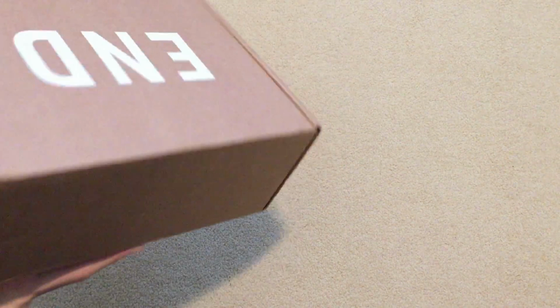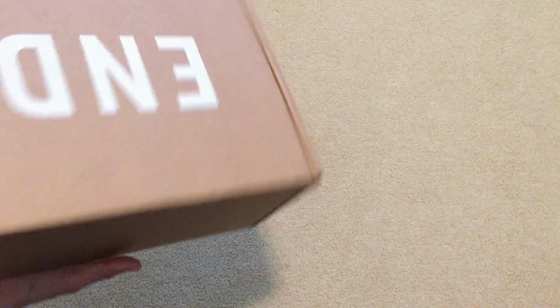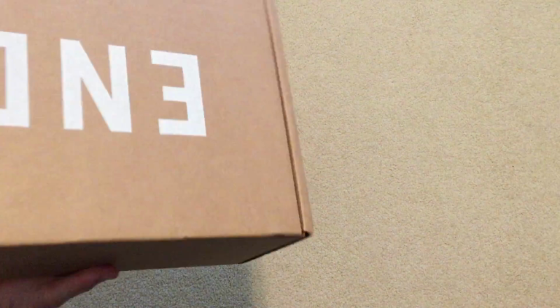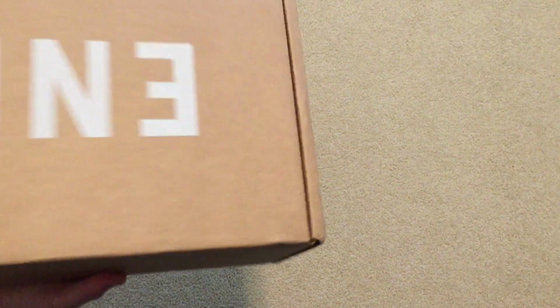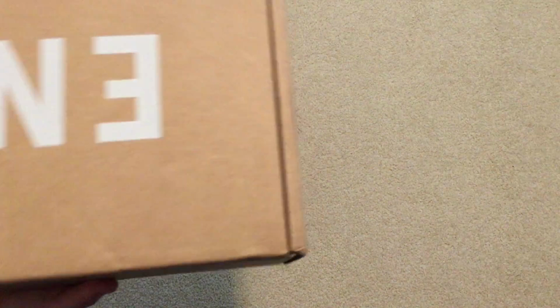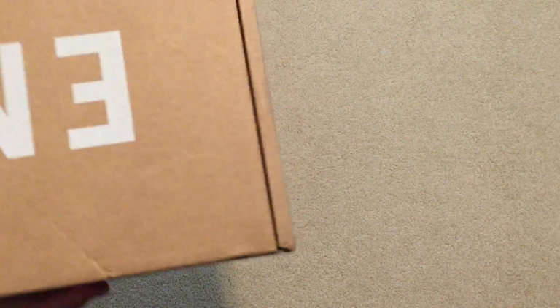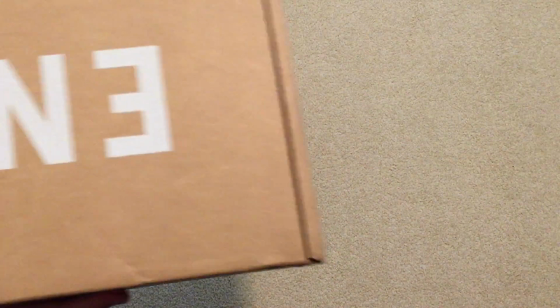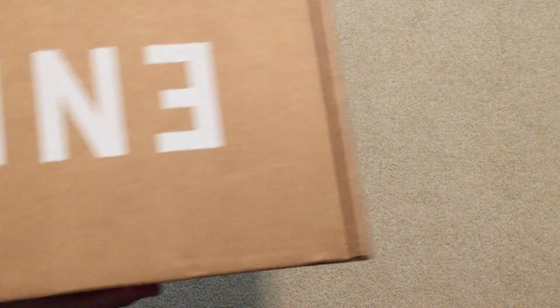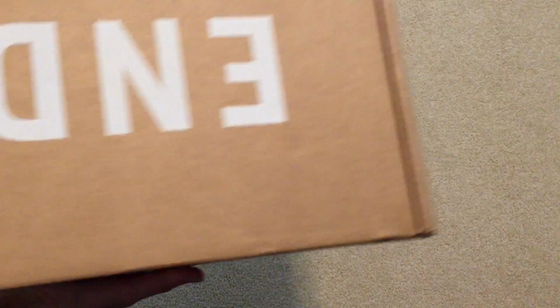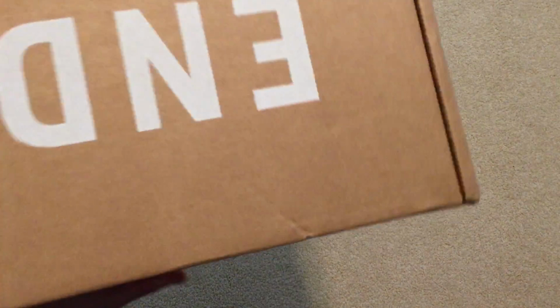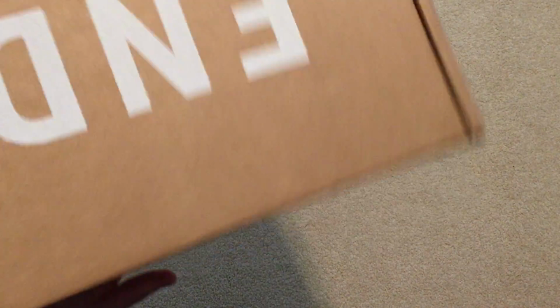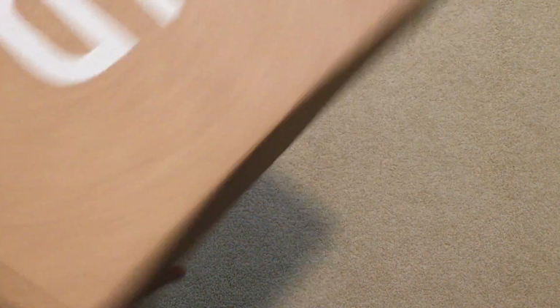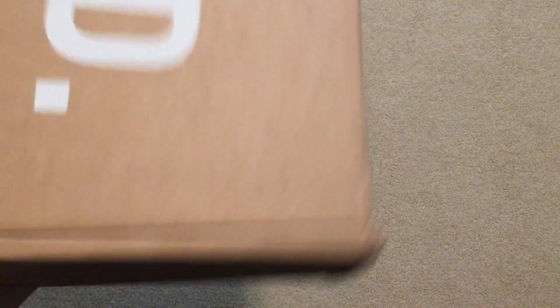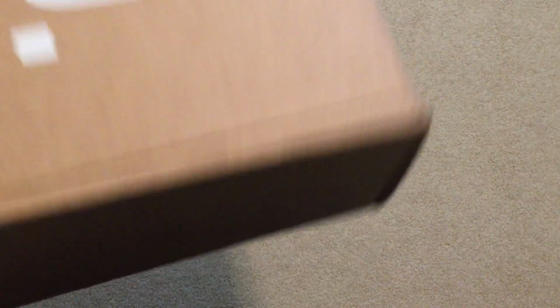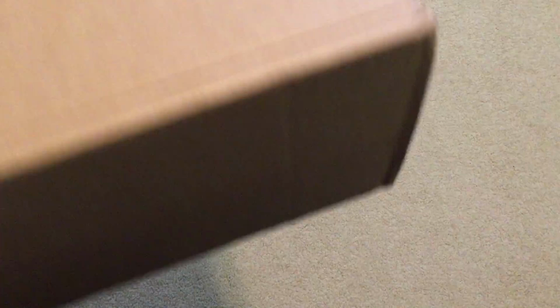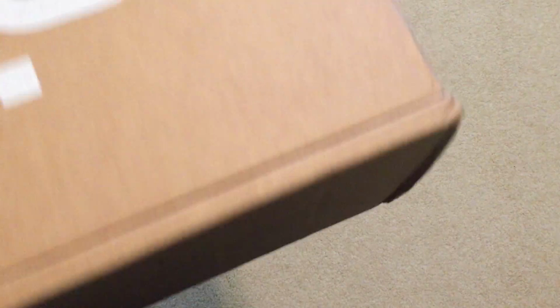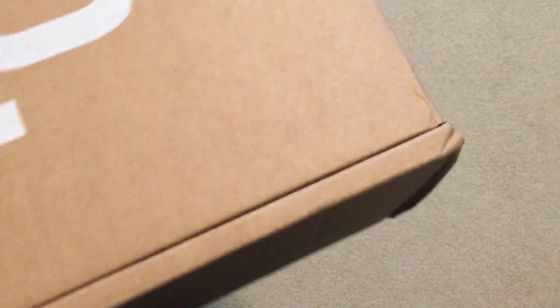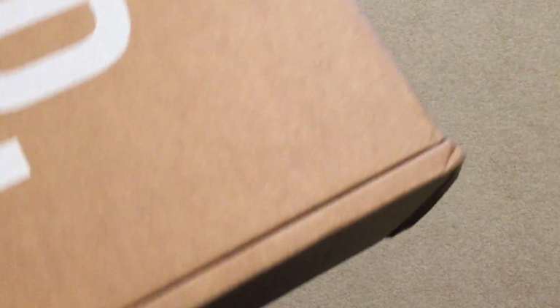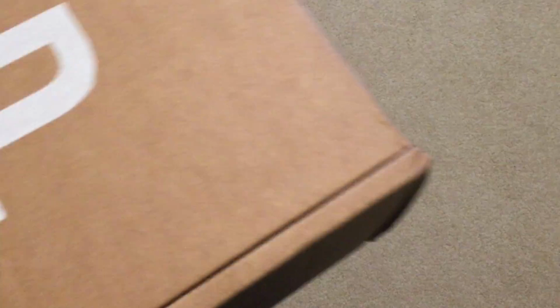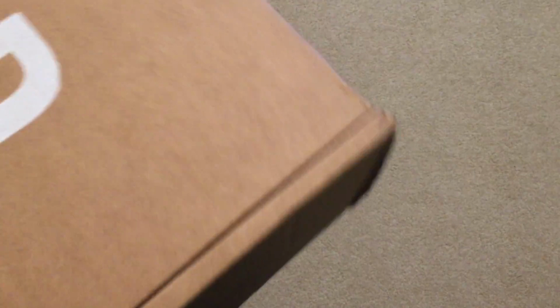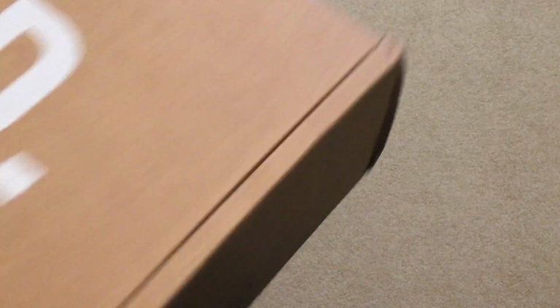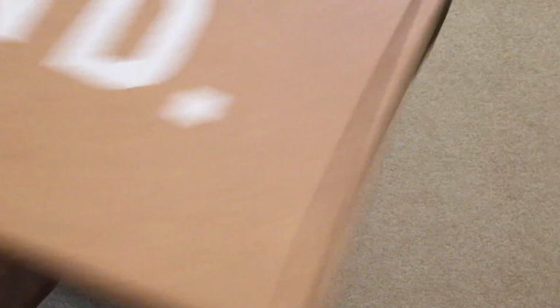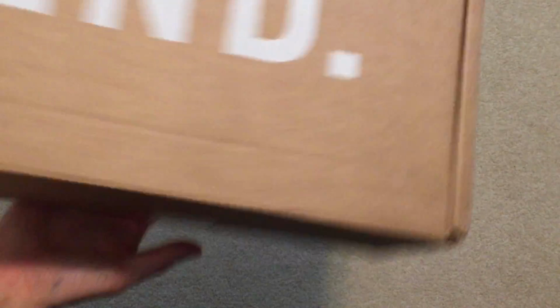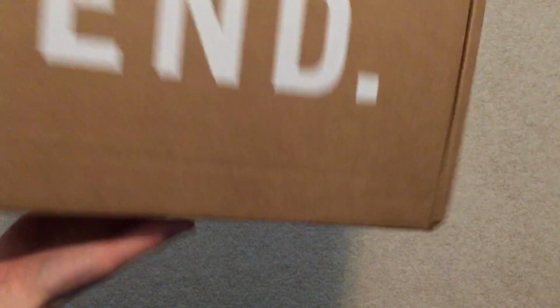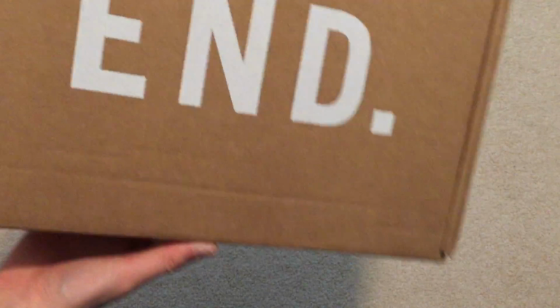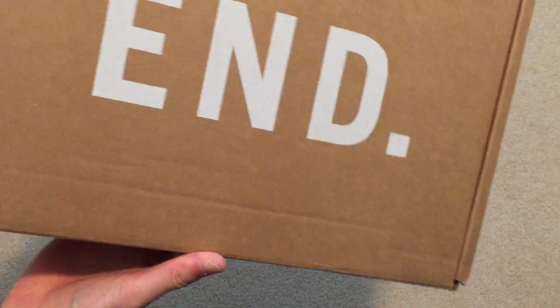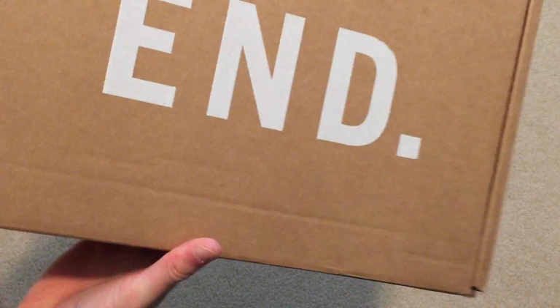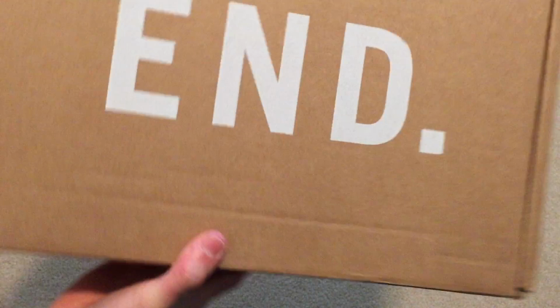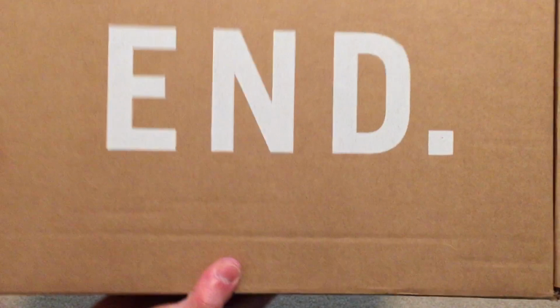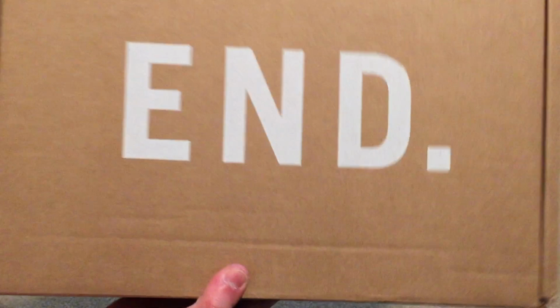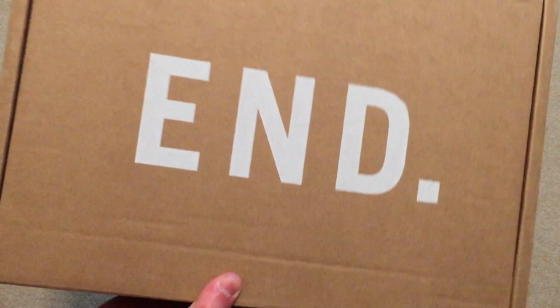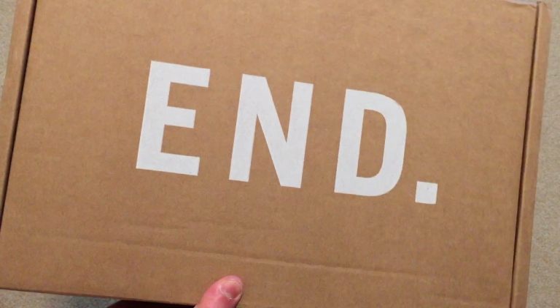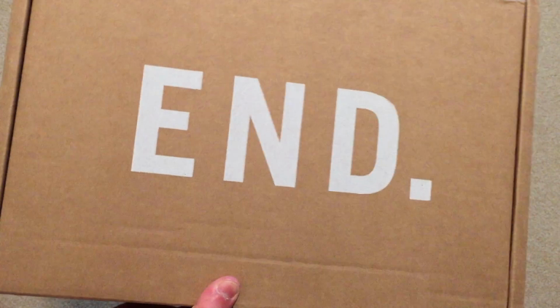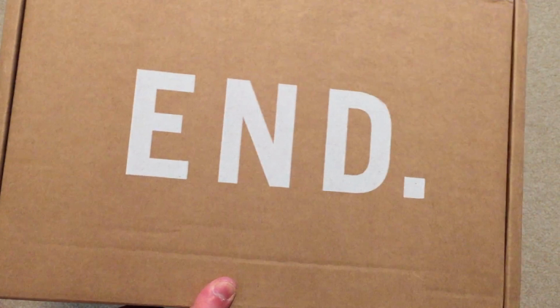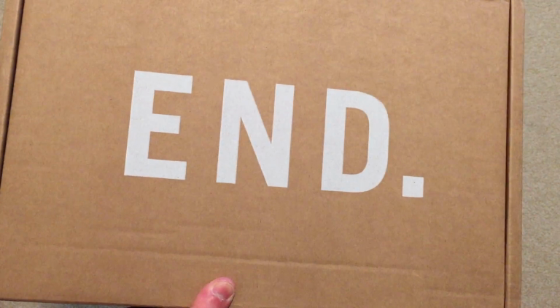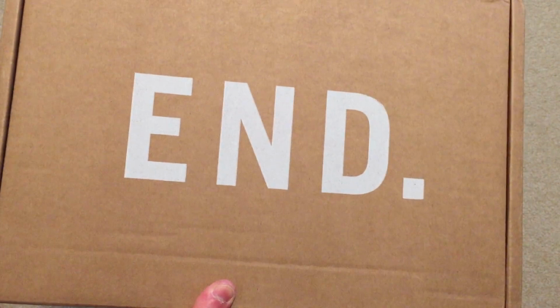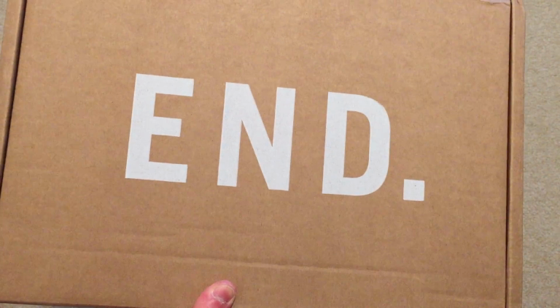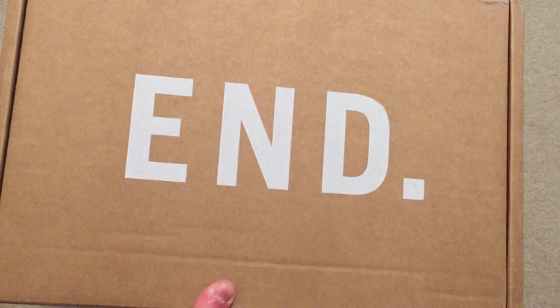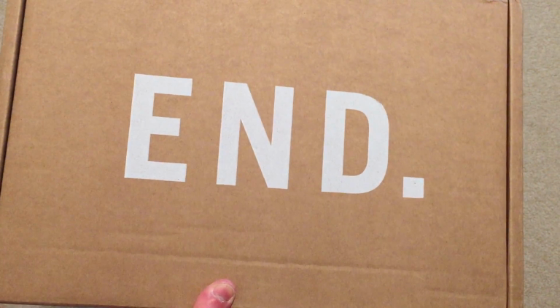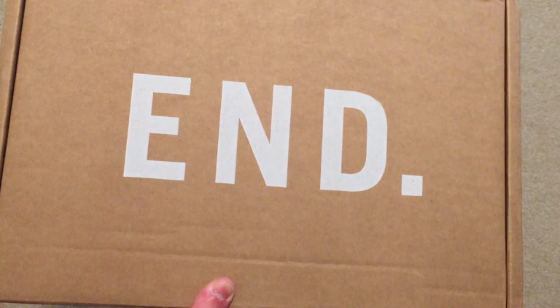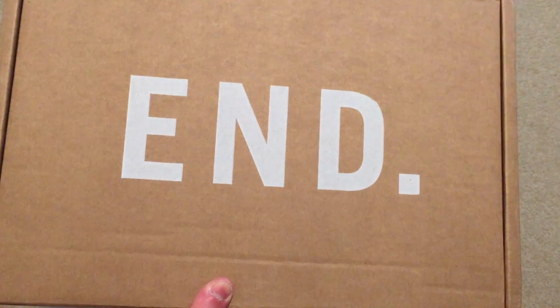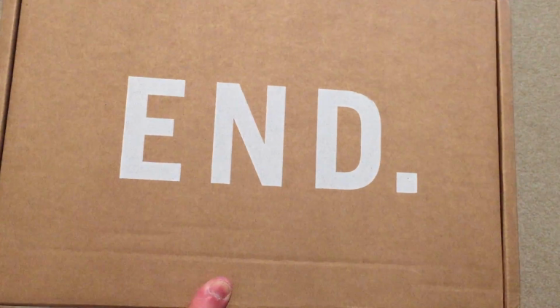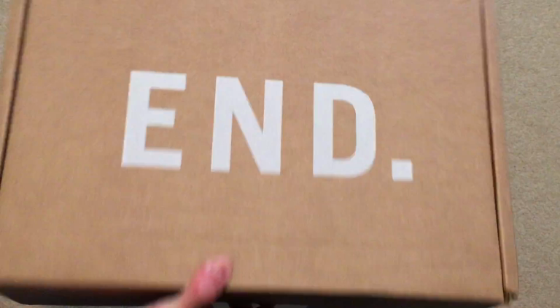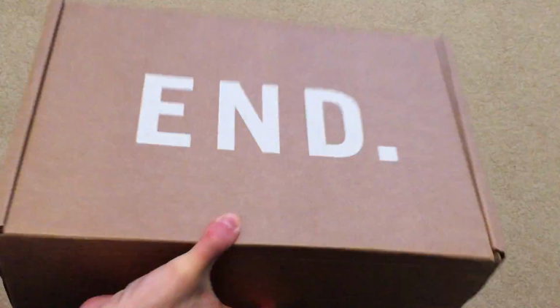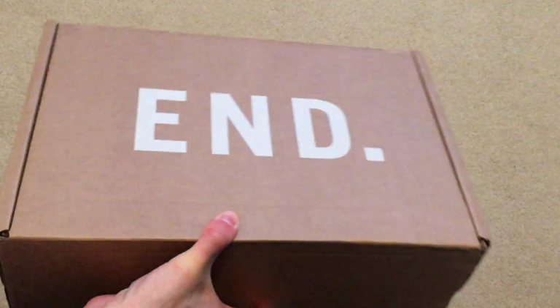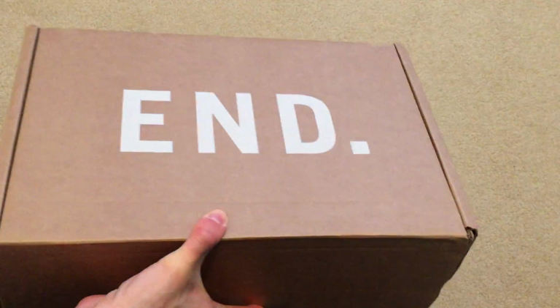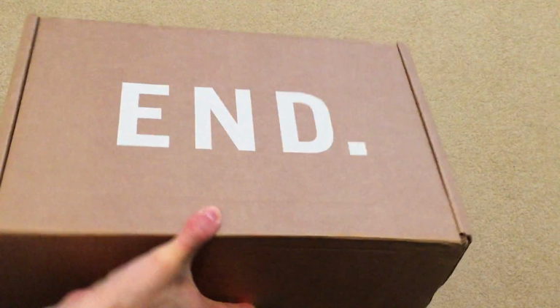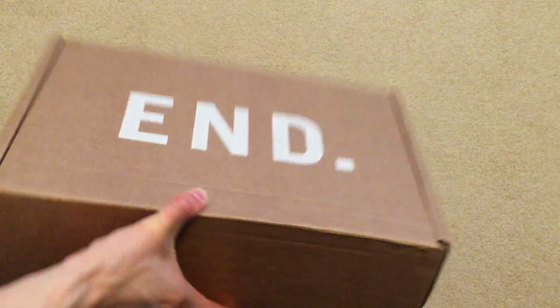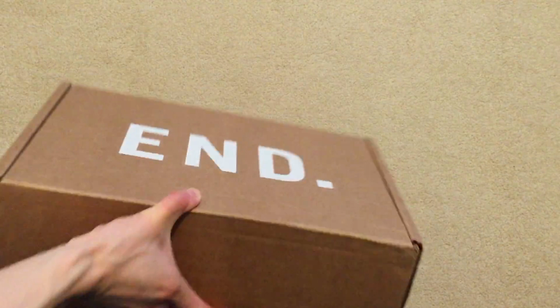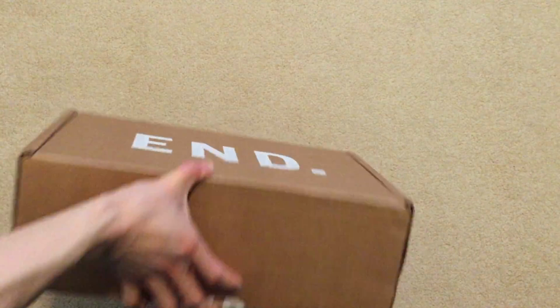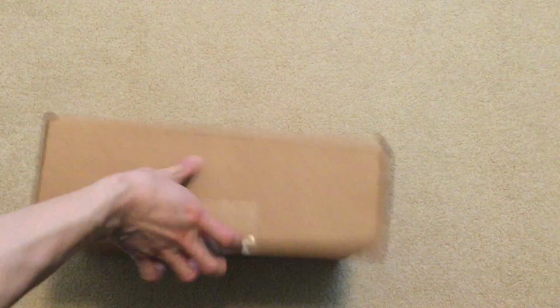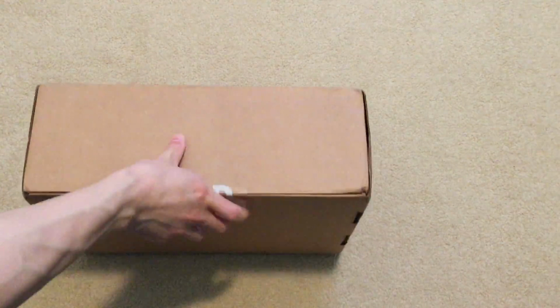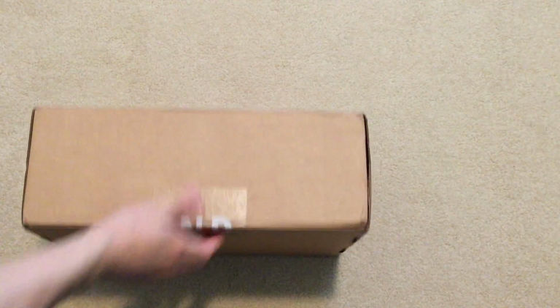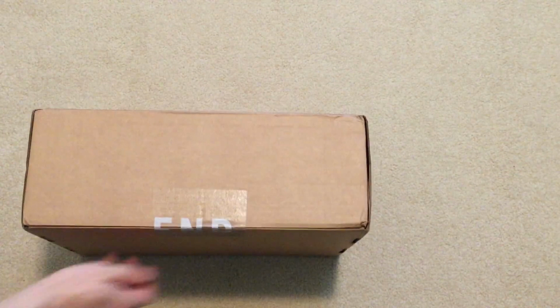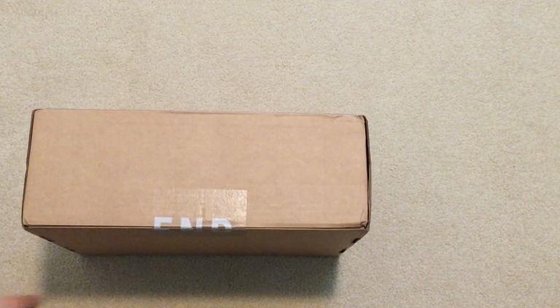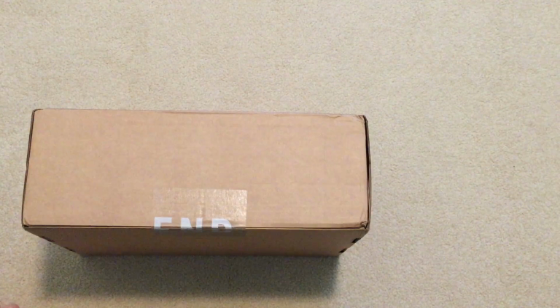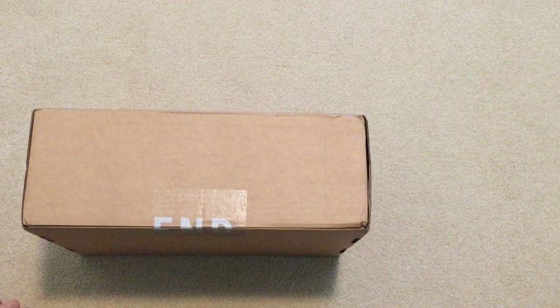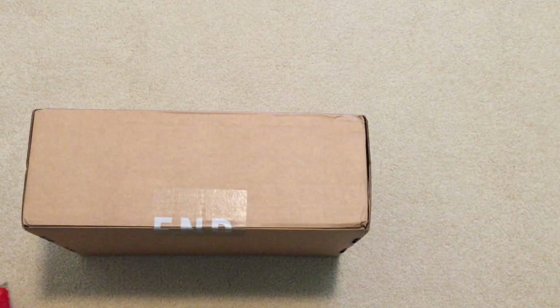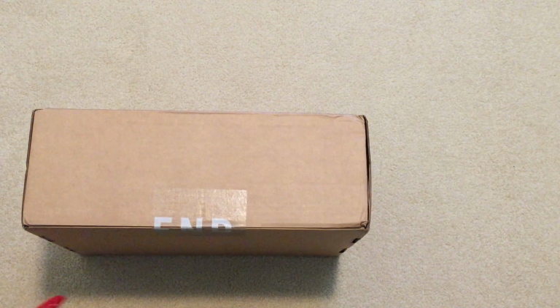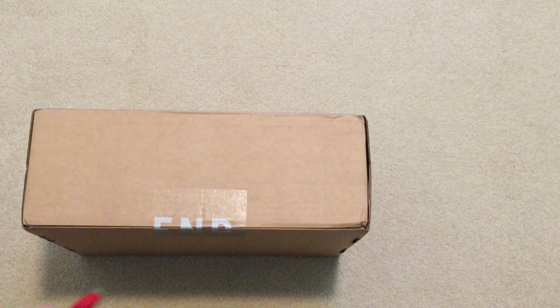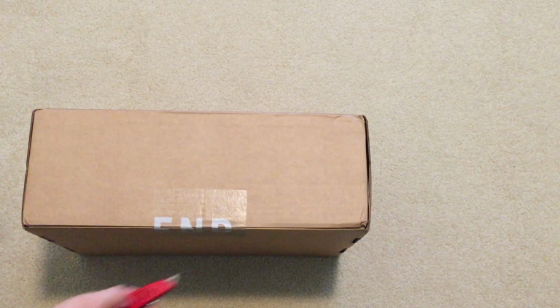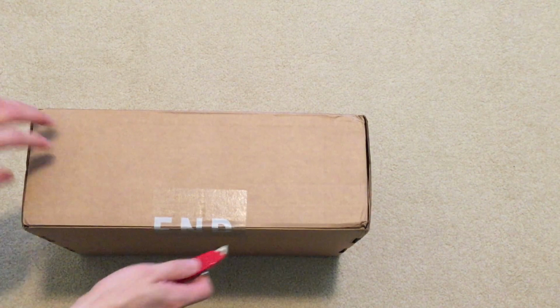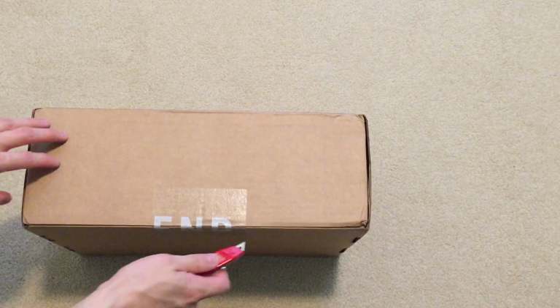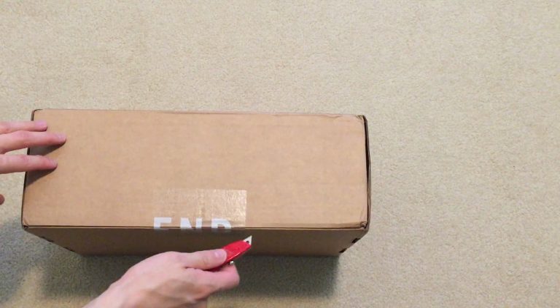Typical N box right here. Fast shipping, one day.